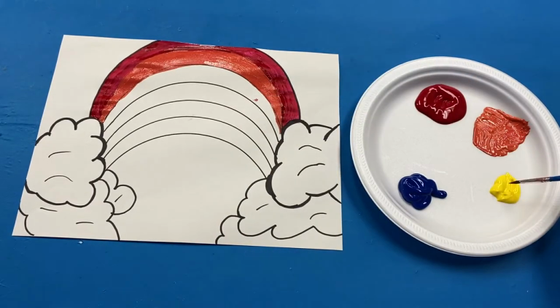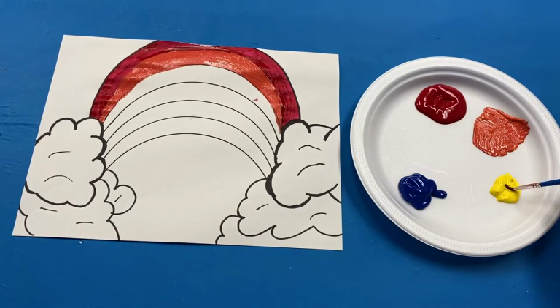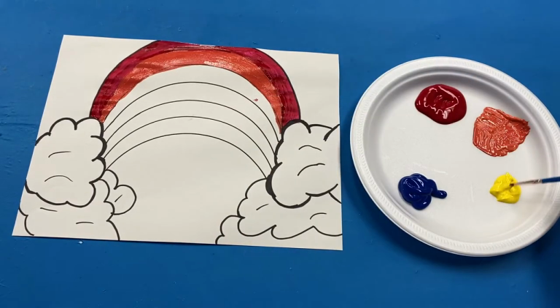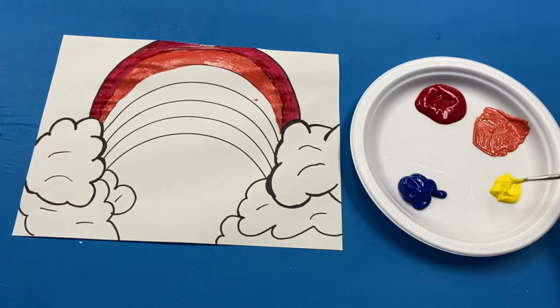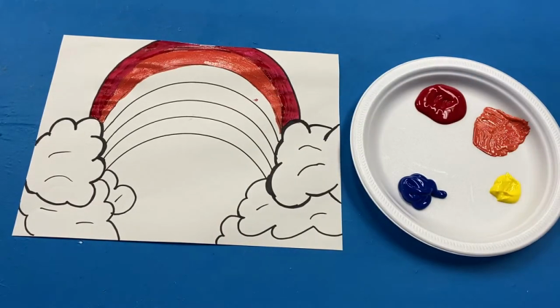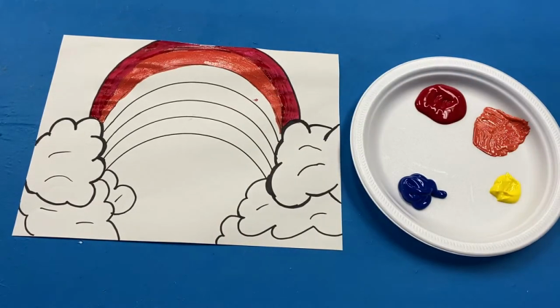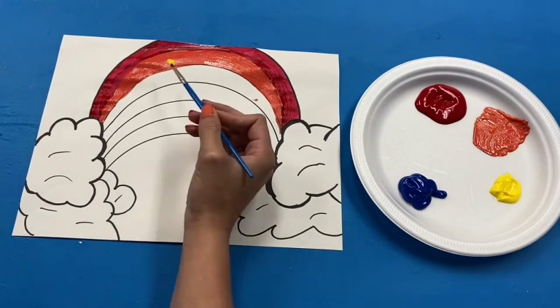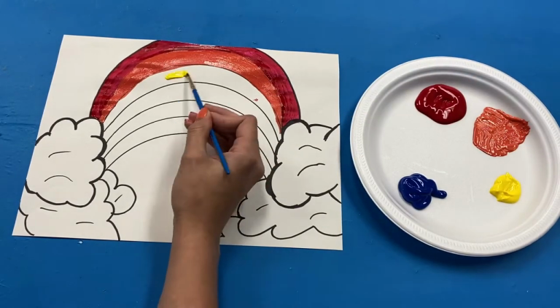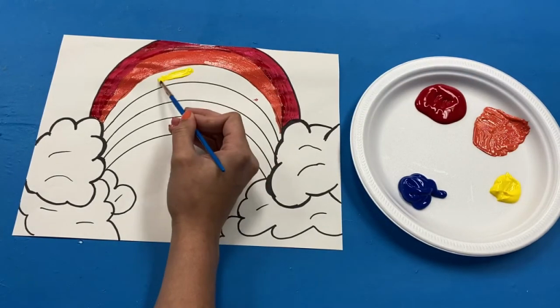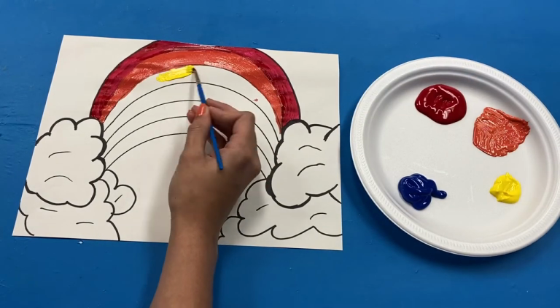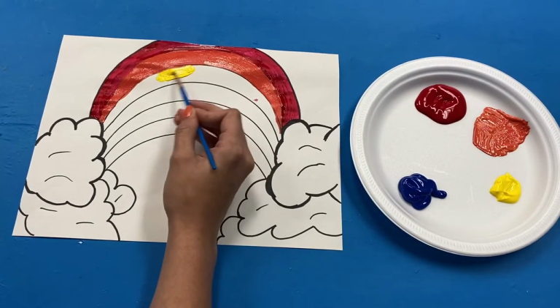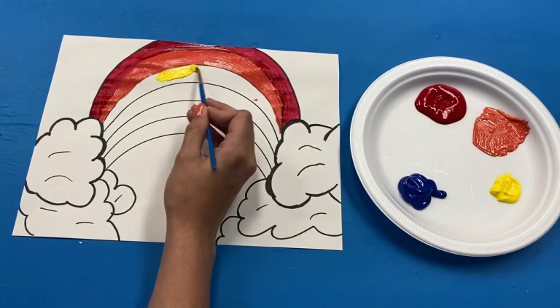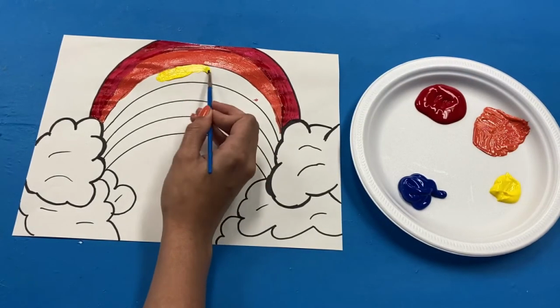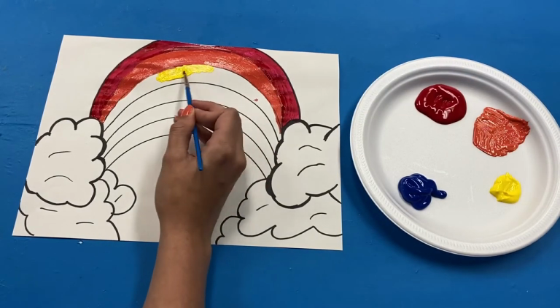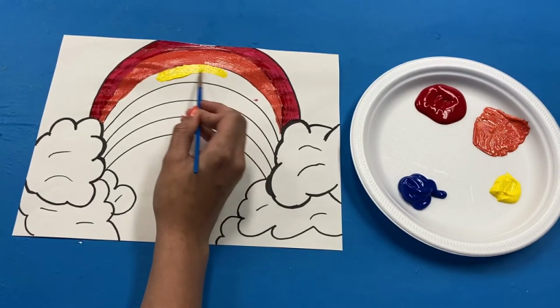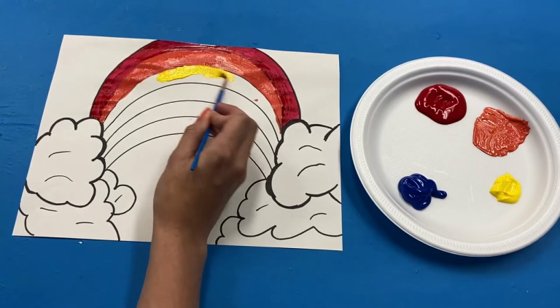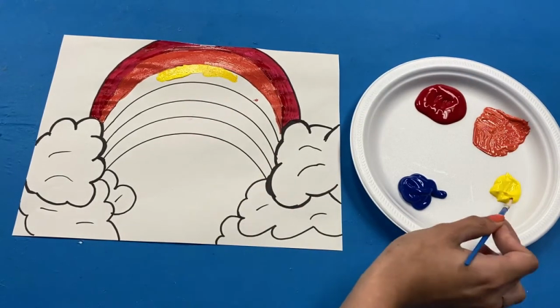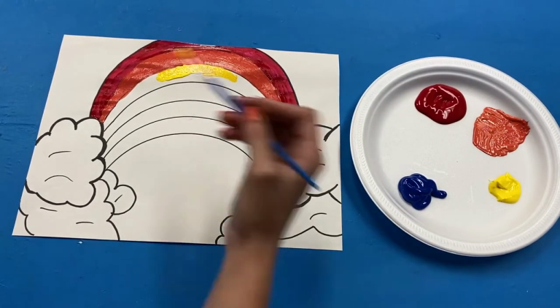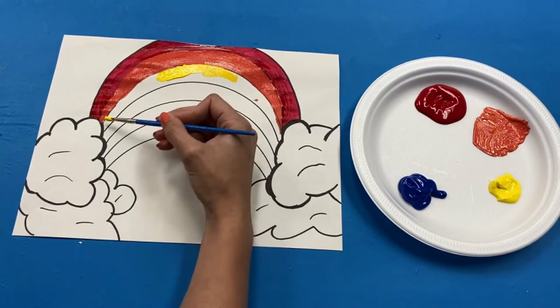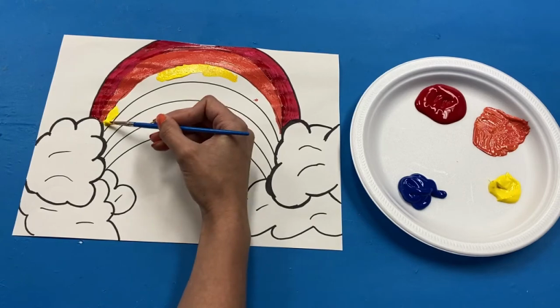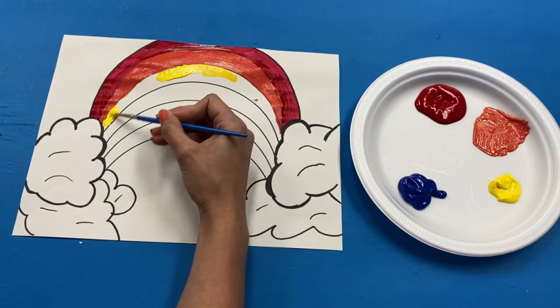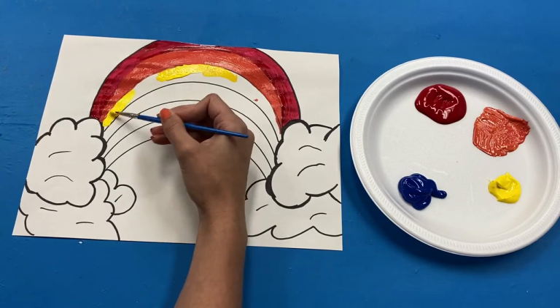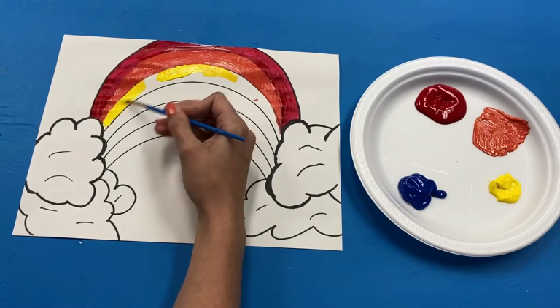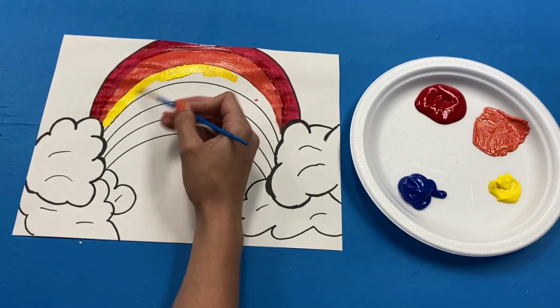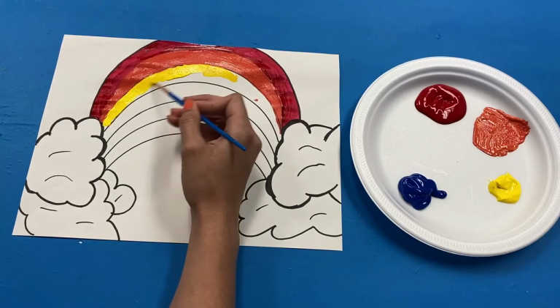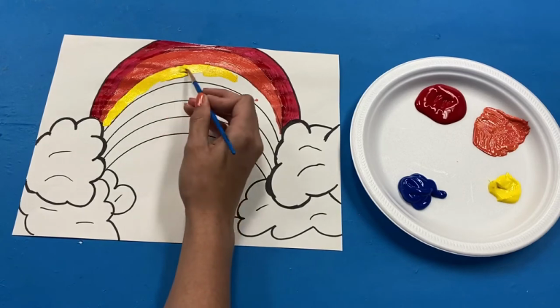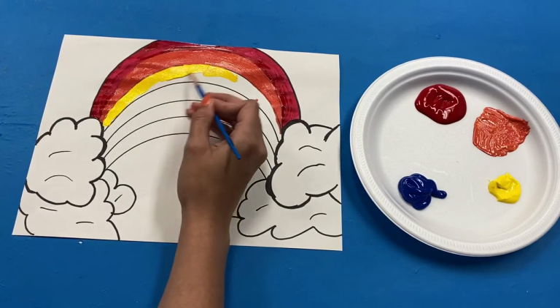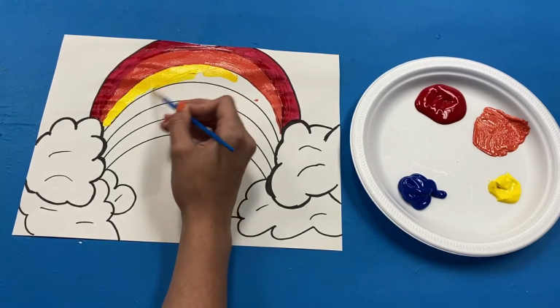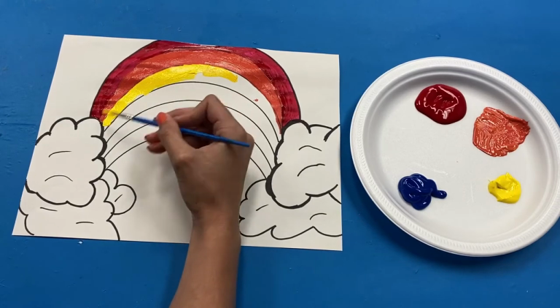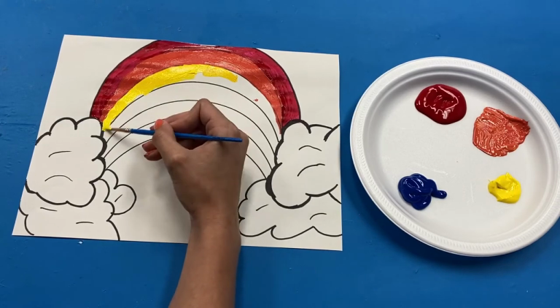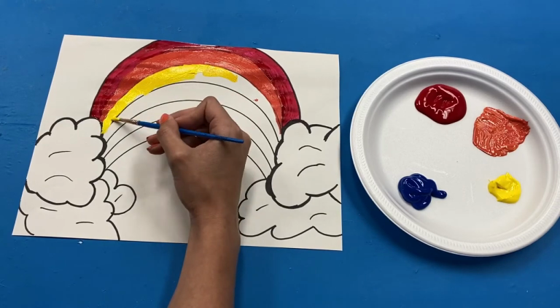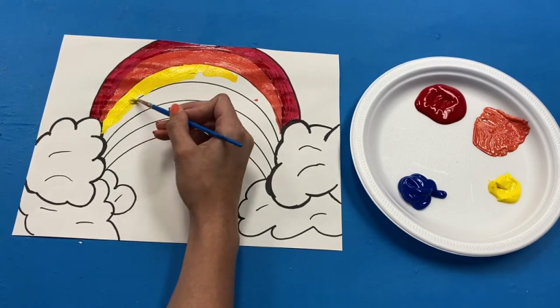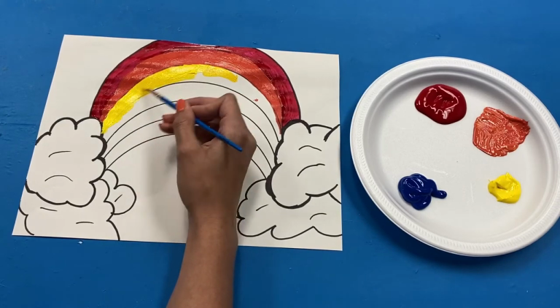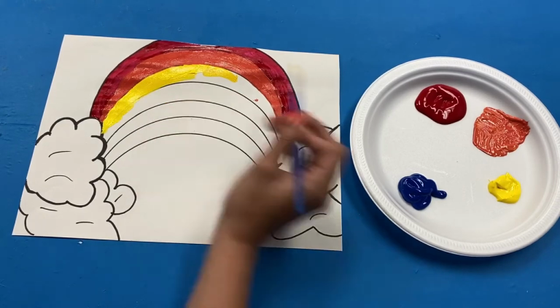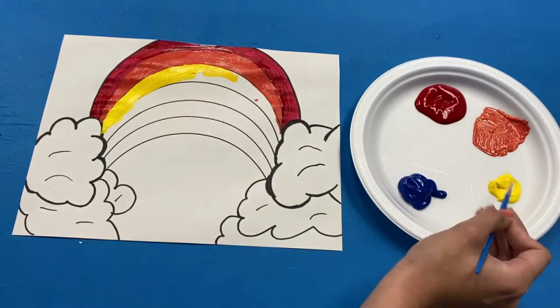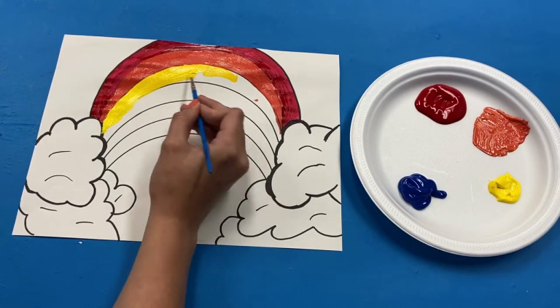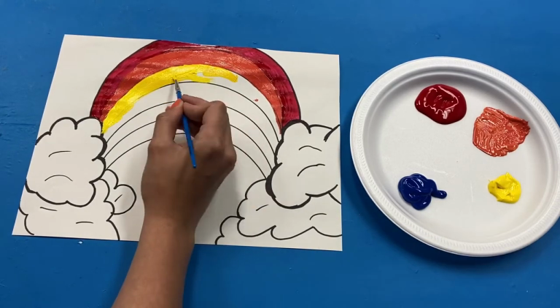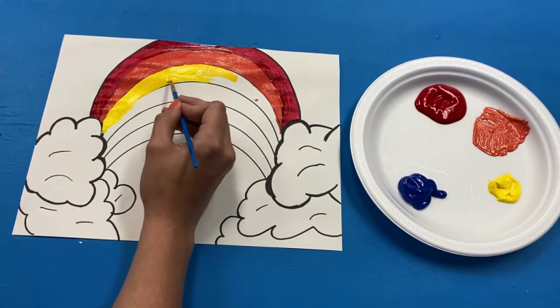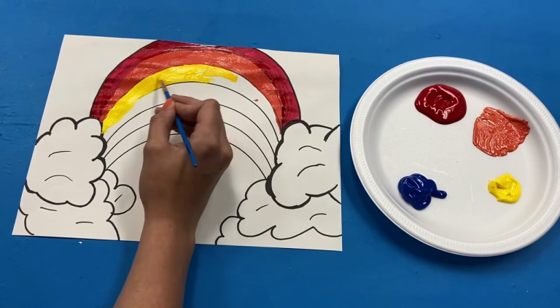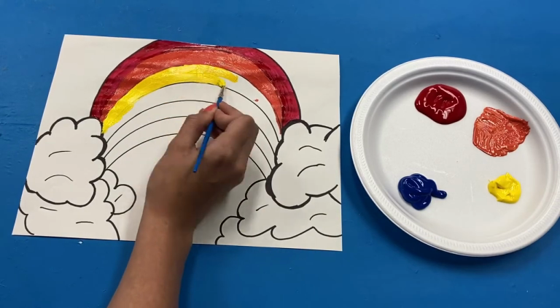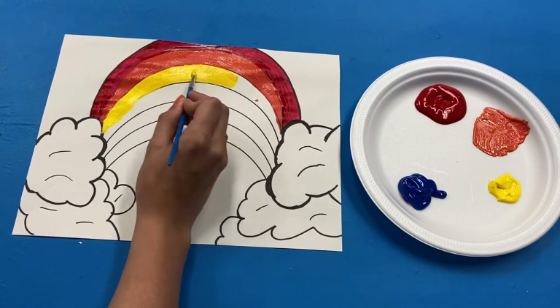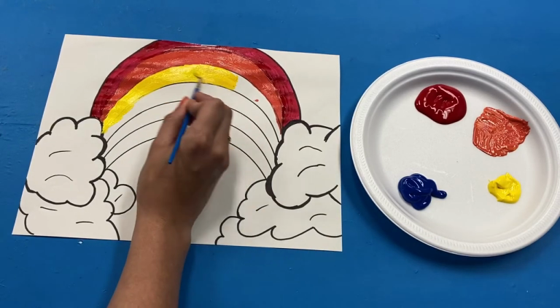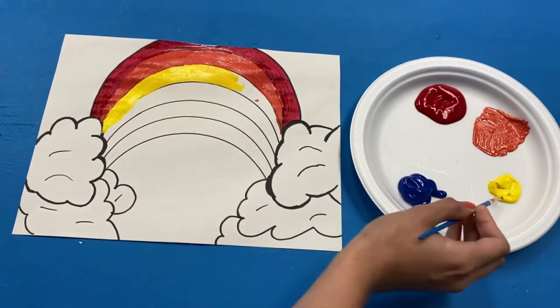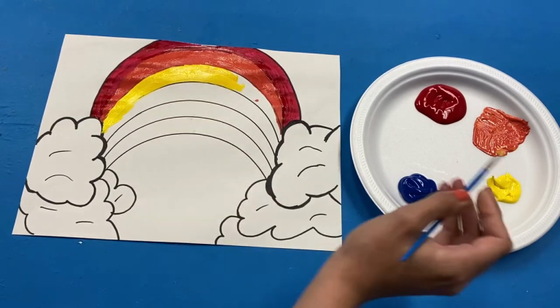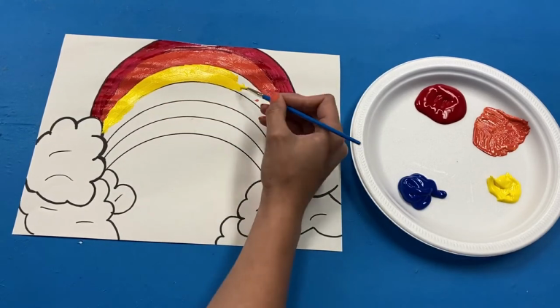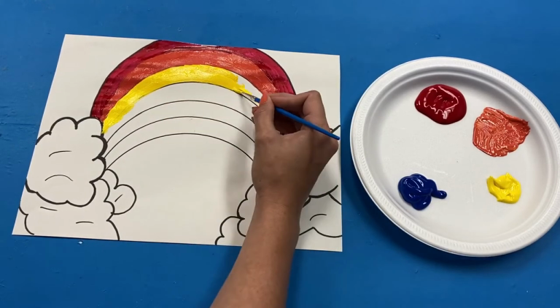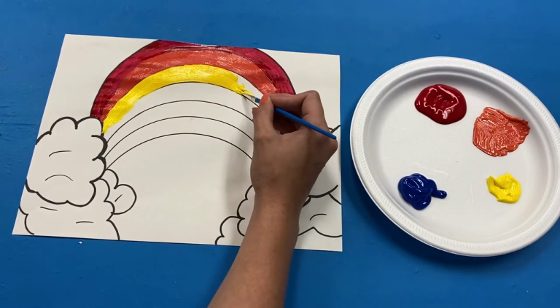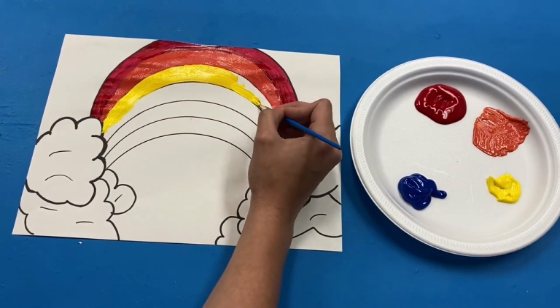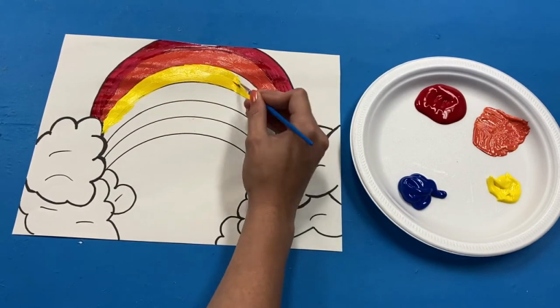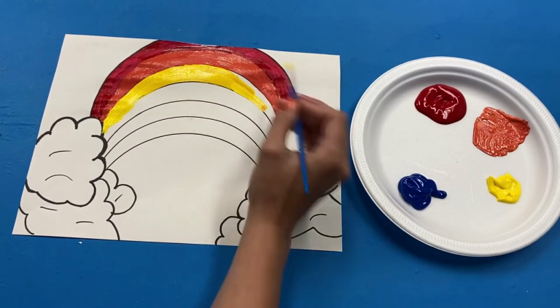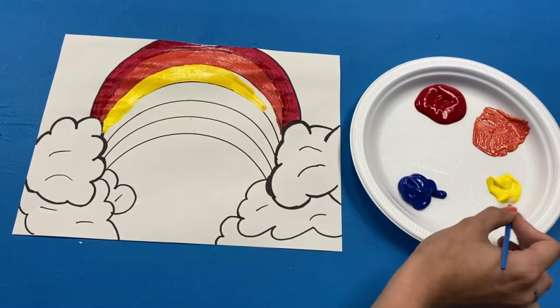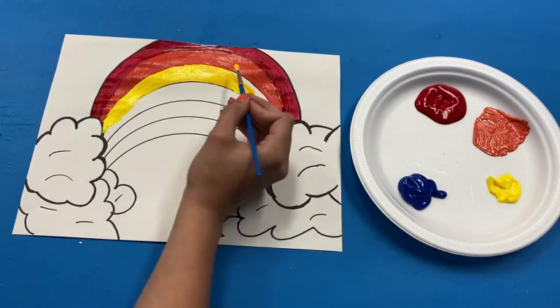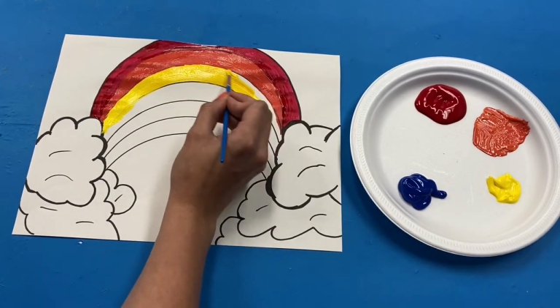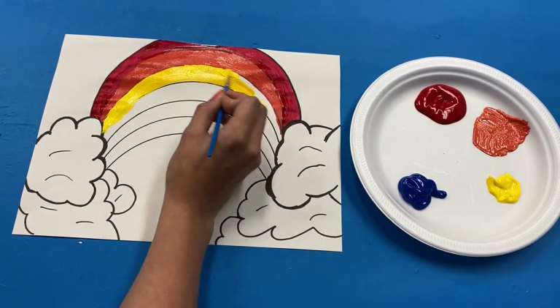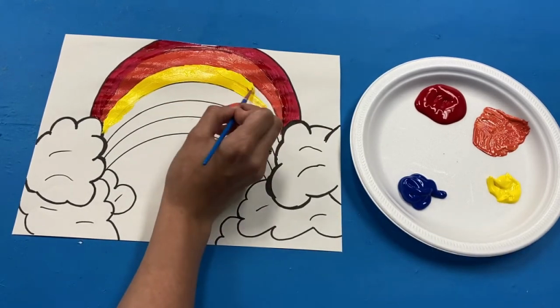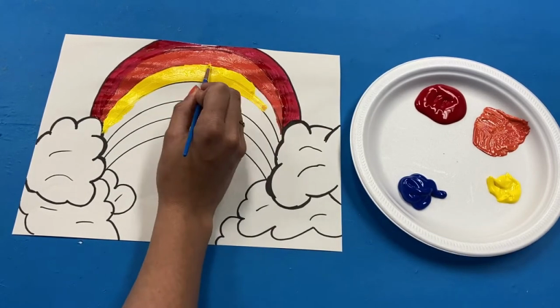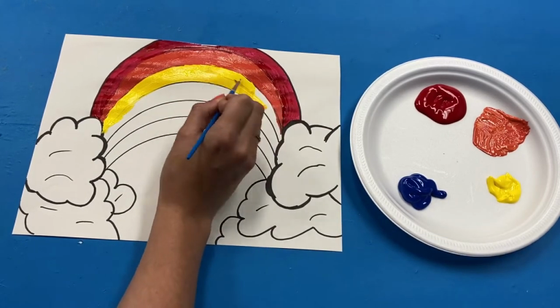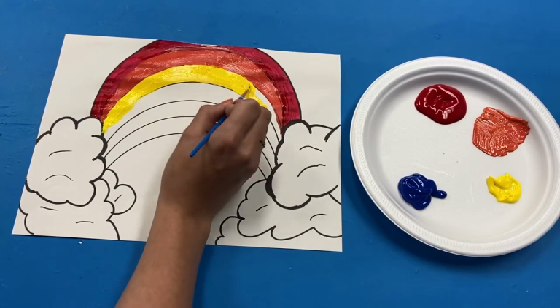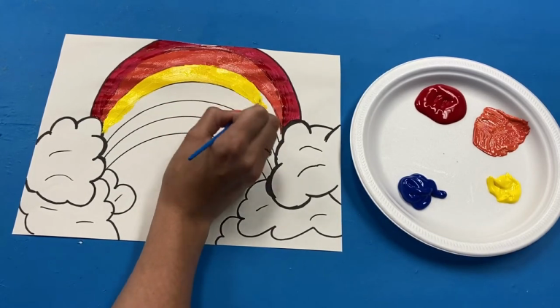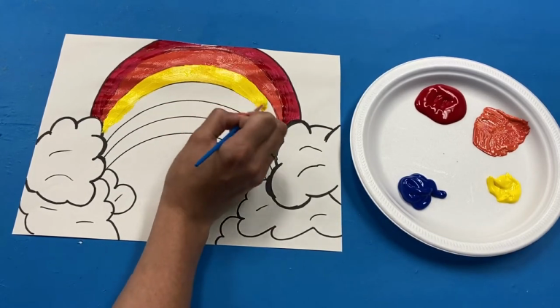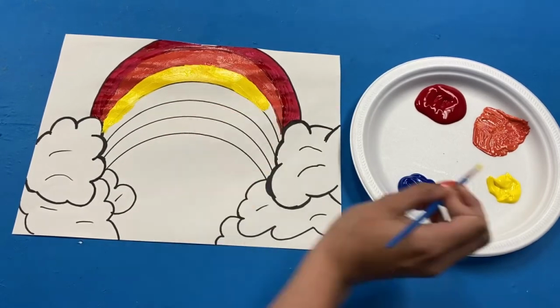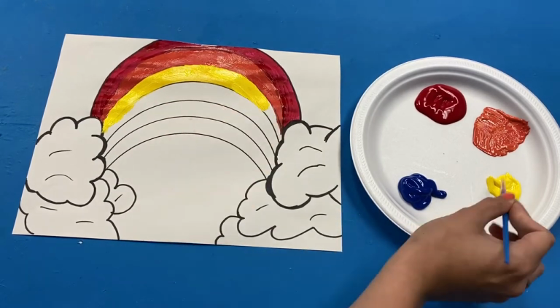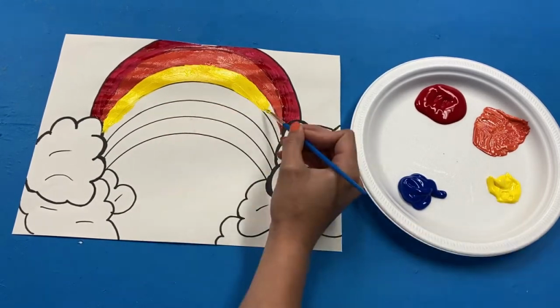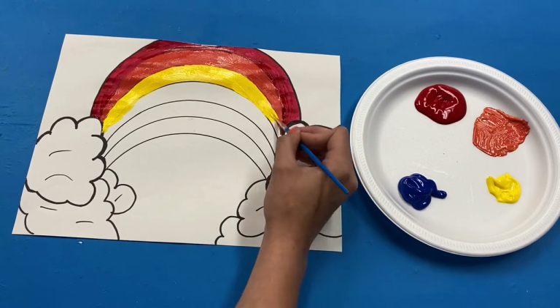Following orange, the next color of the rainbow is yellow. You can go ahead and fill this in.